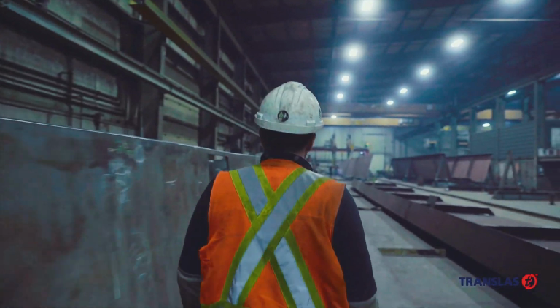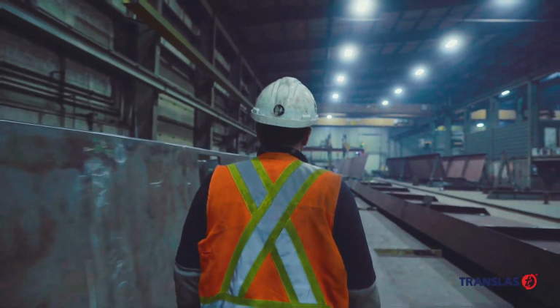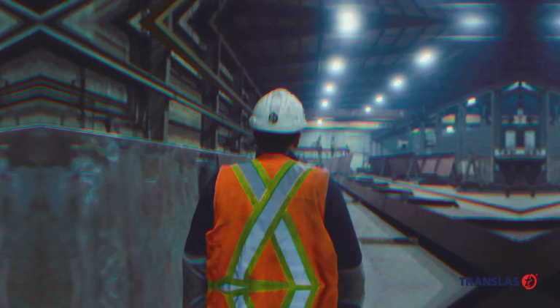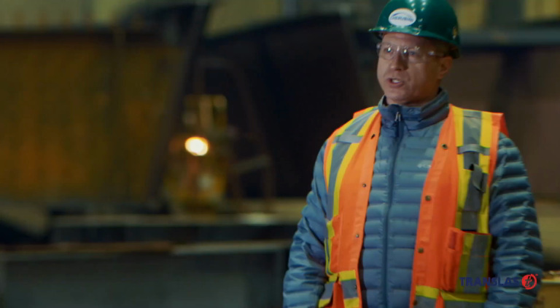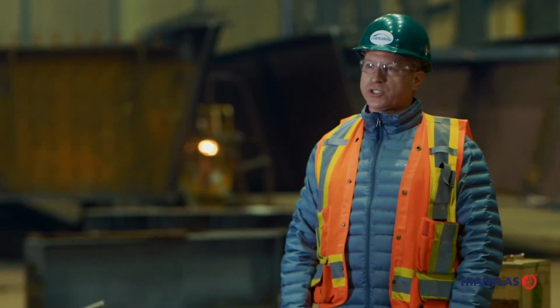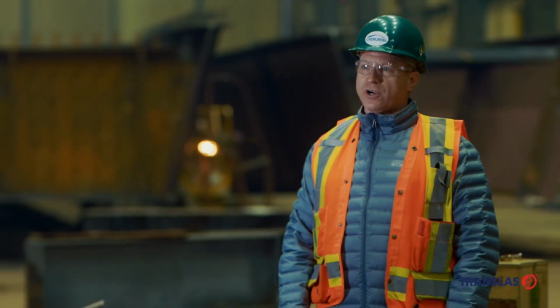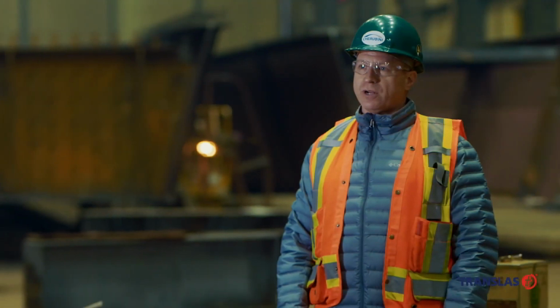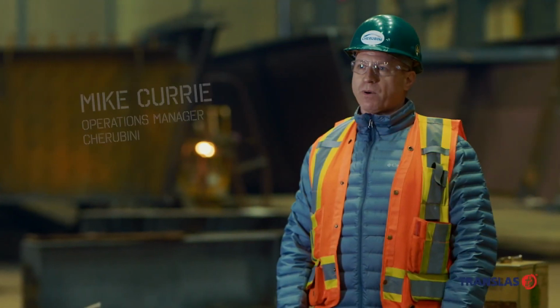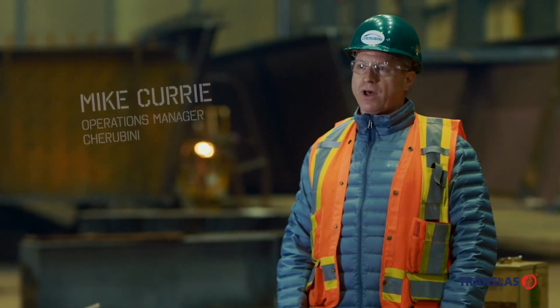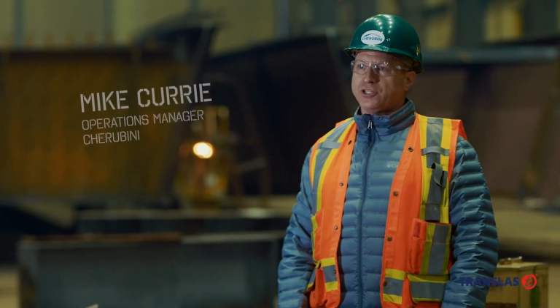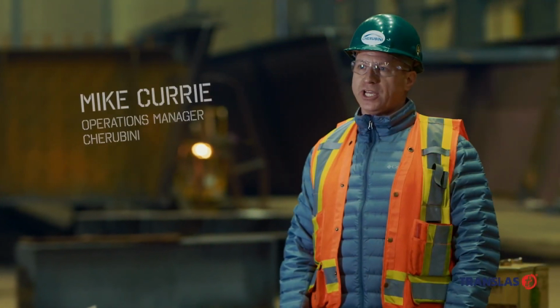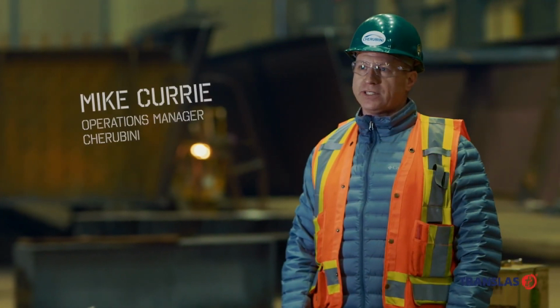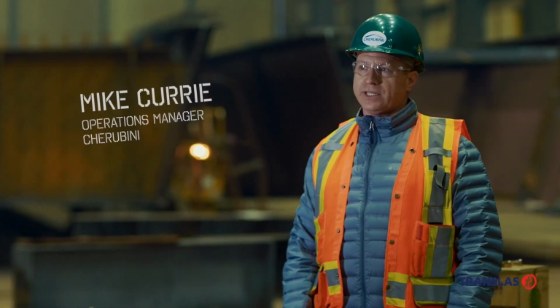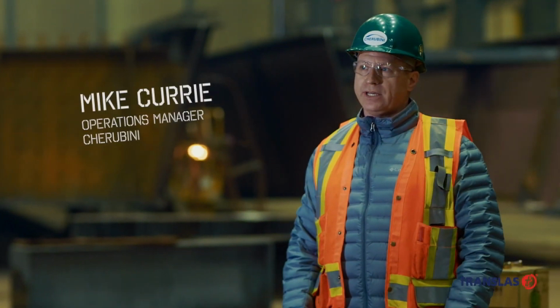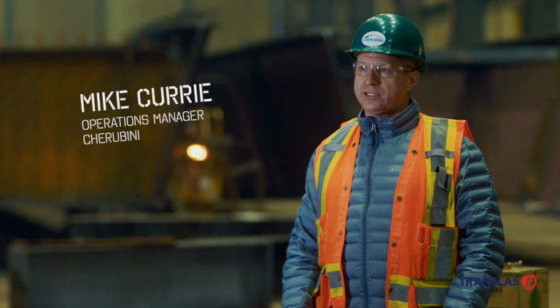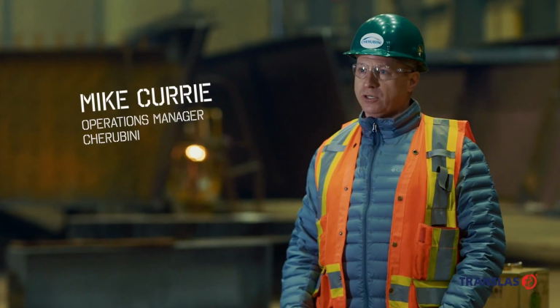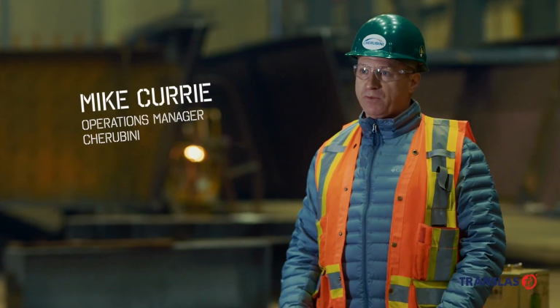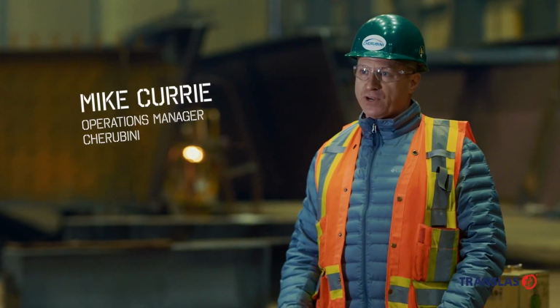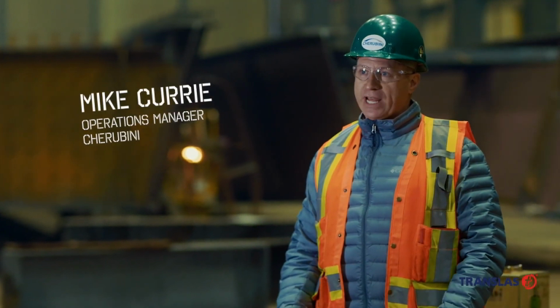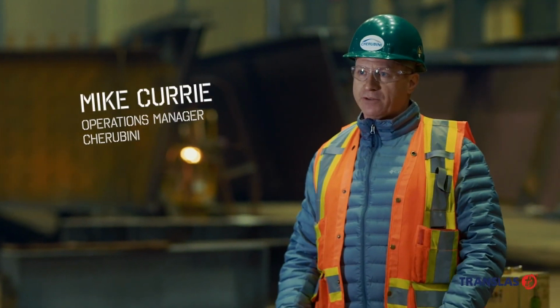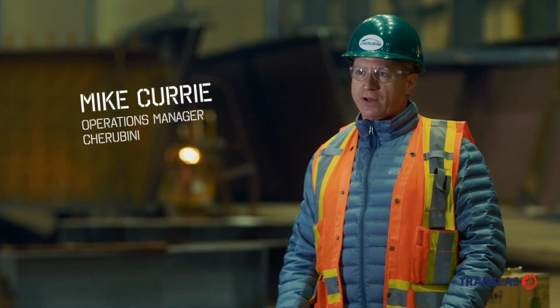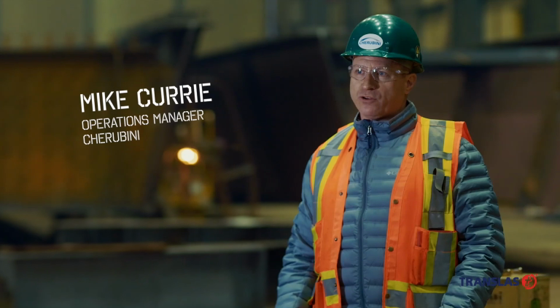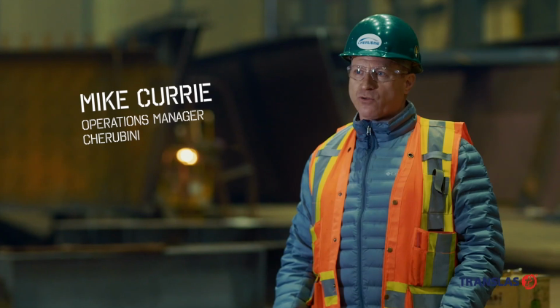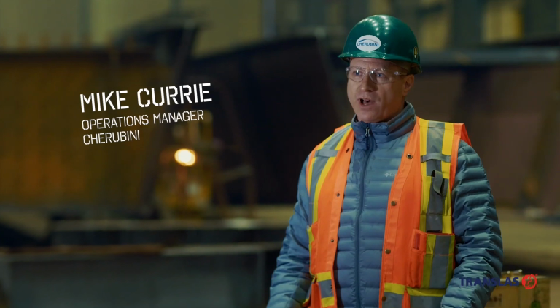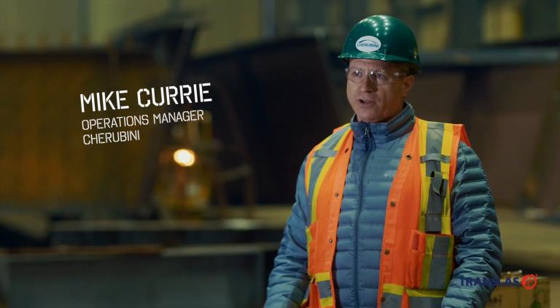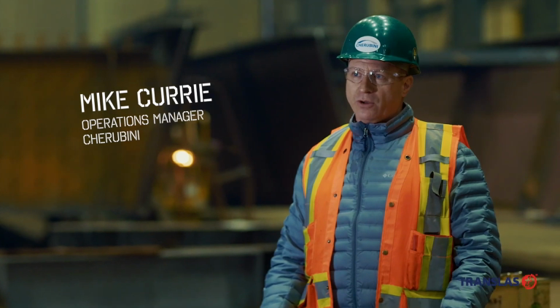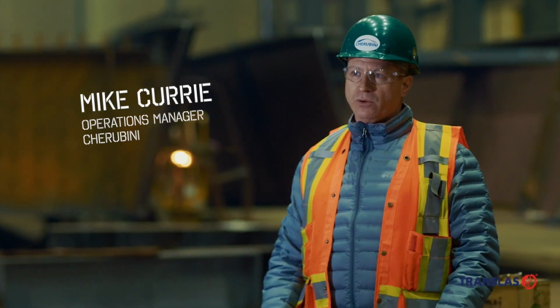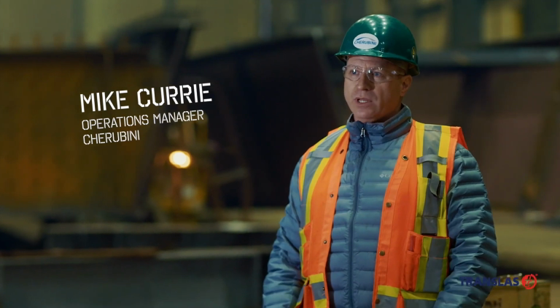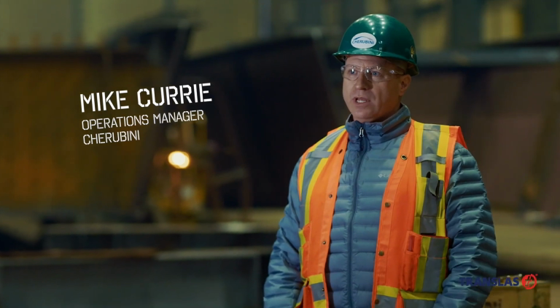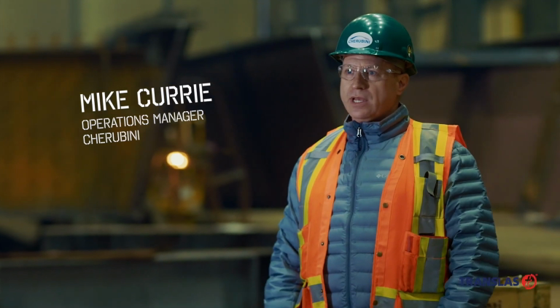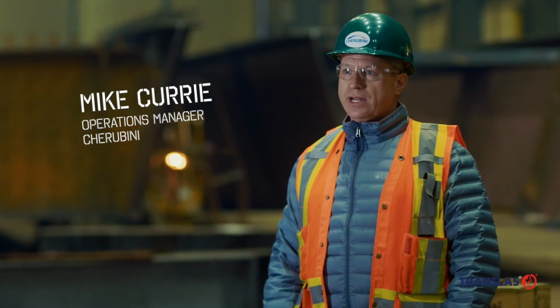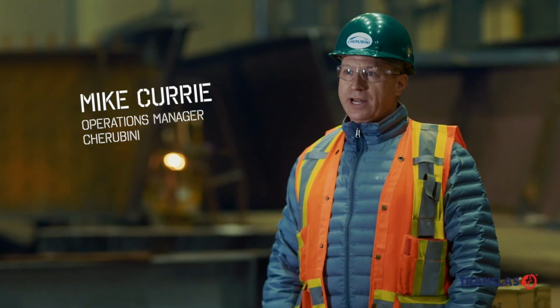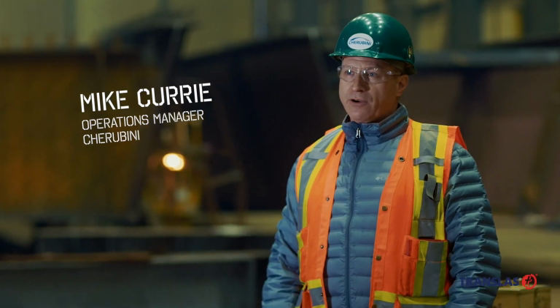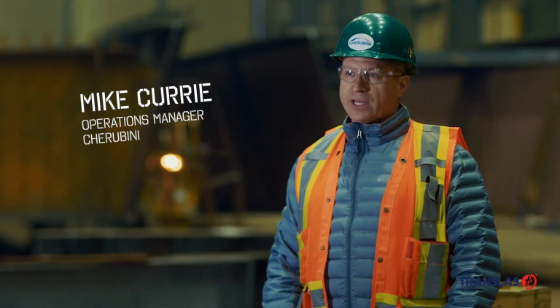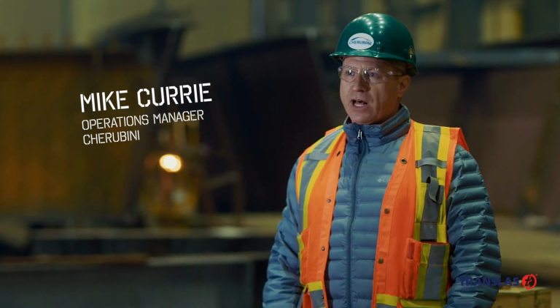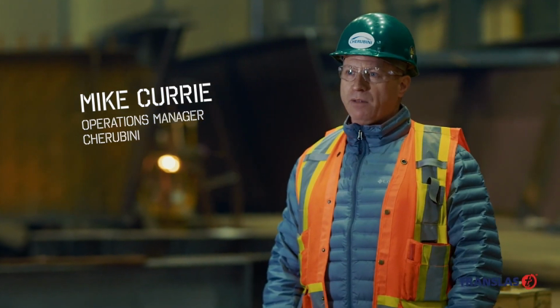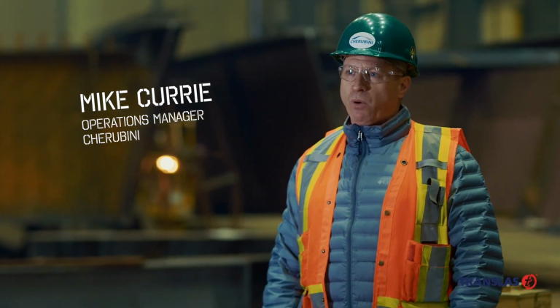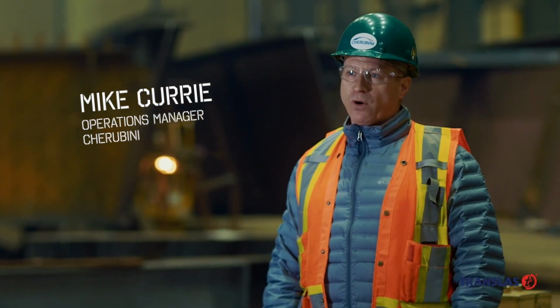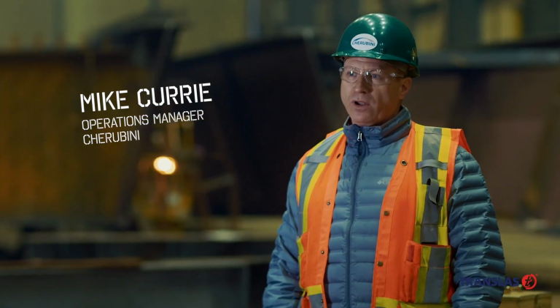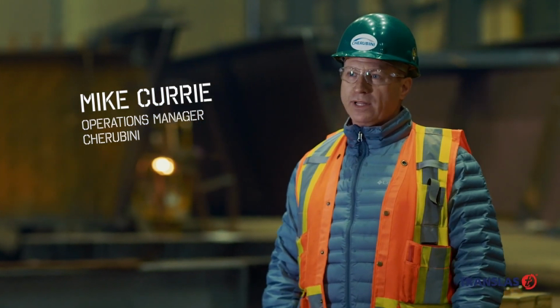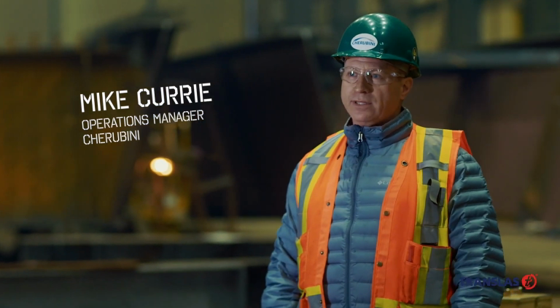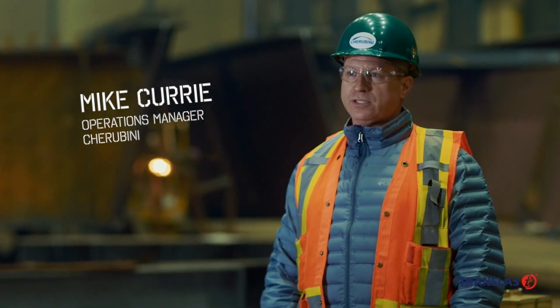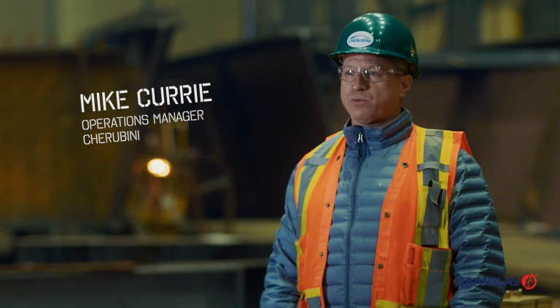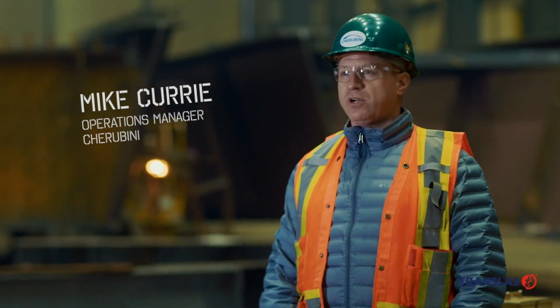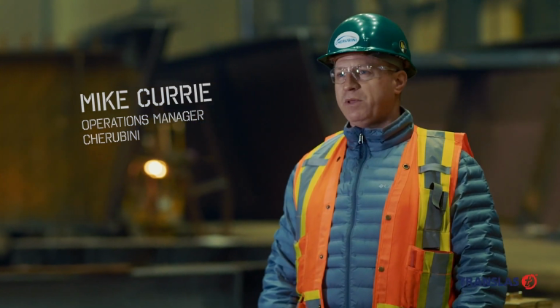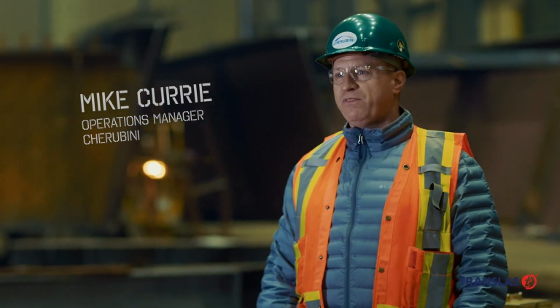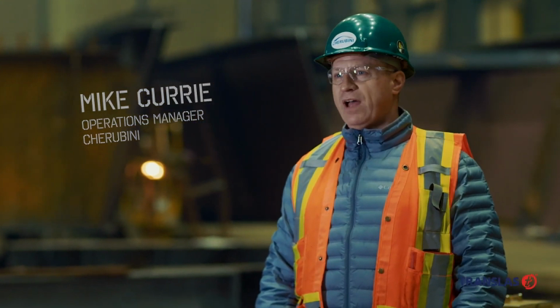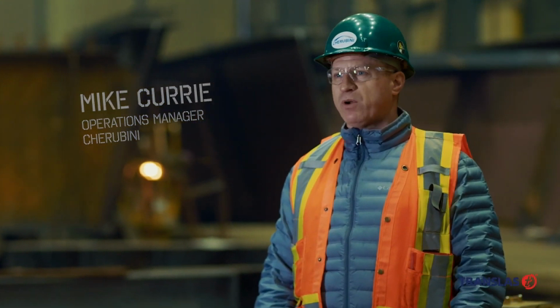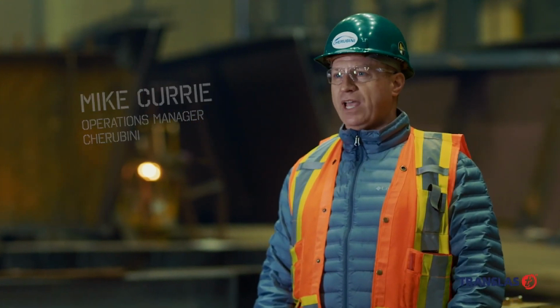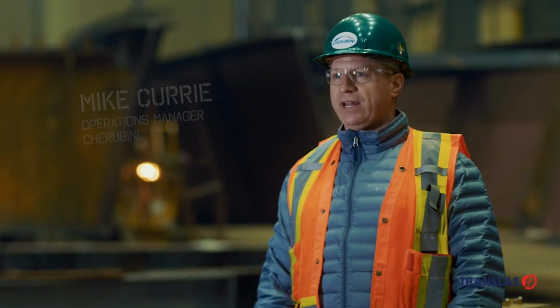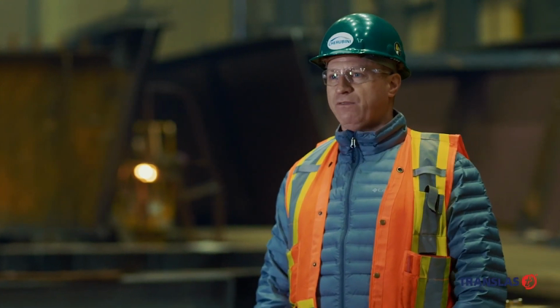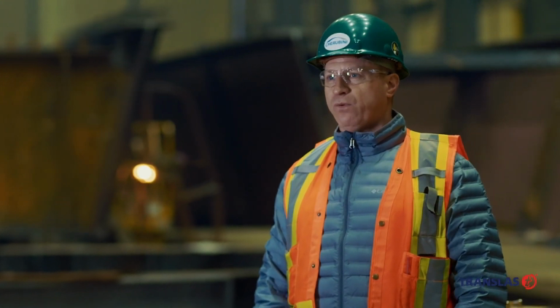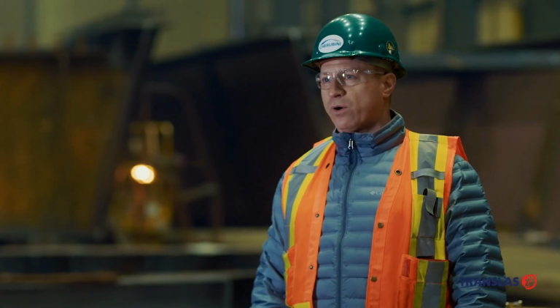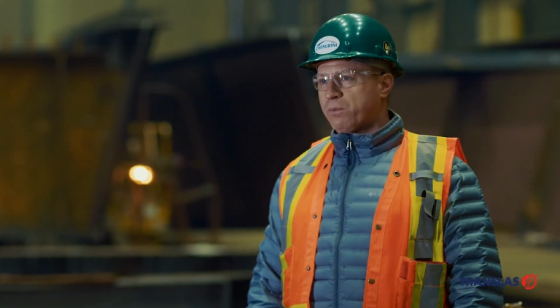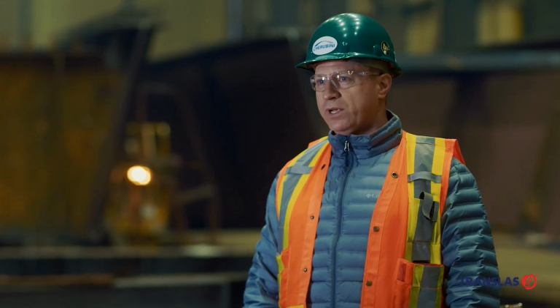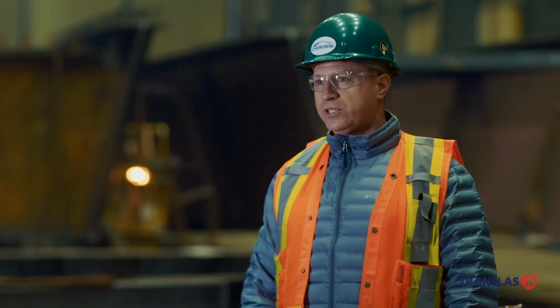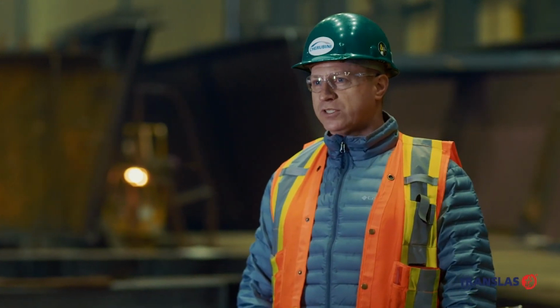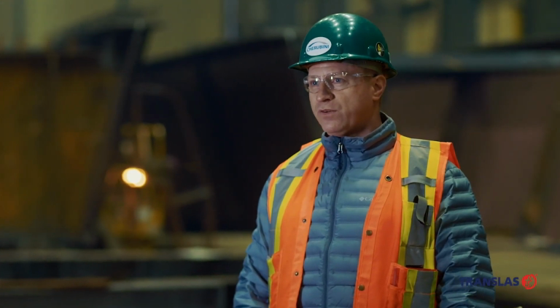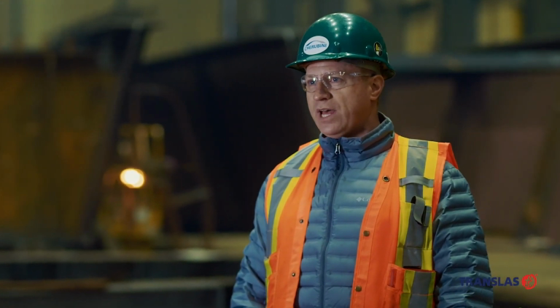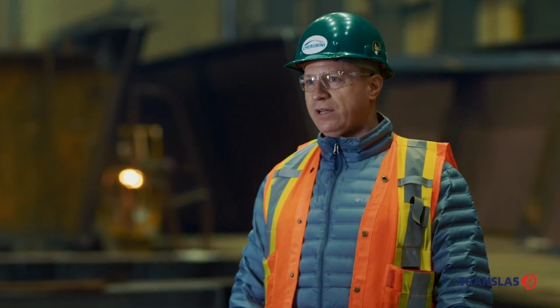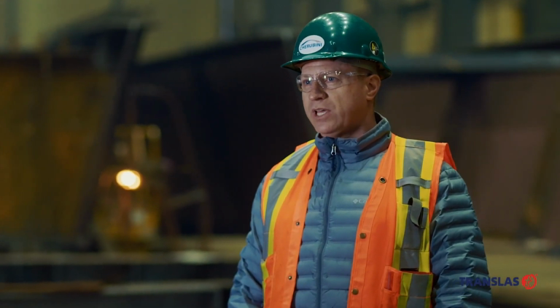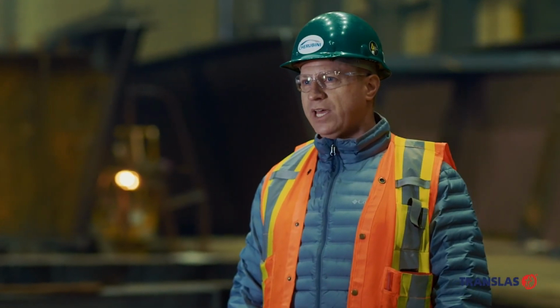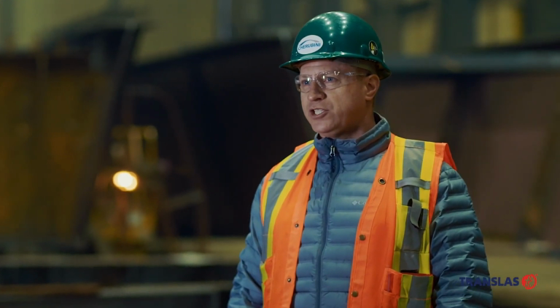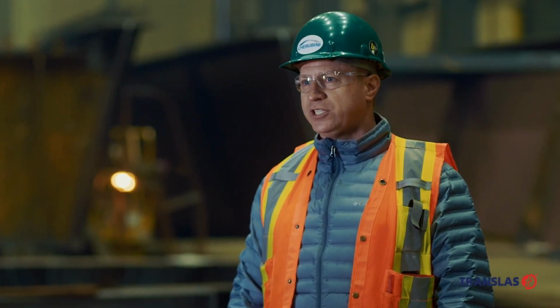We're starting a project for downtown Toronto in an area called Portland. We're going to be fabricating four bridges for that location.